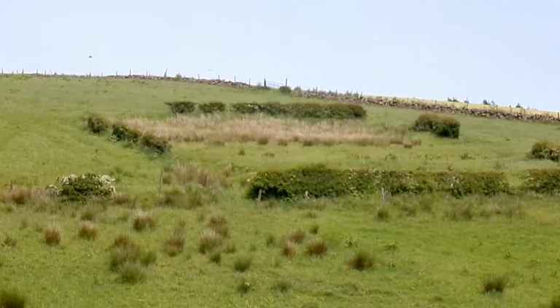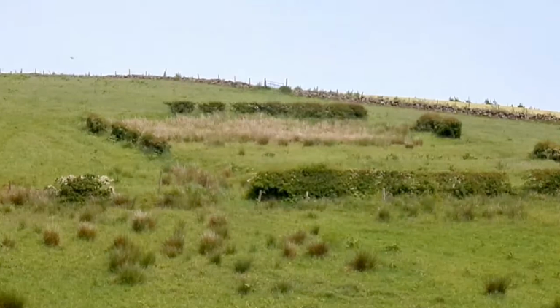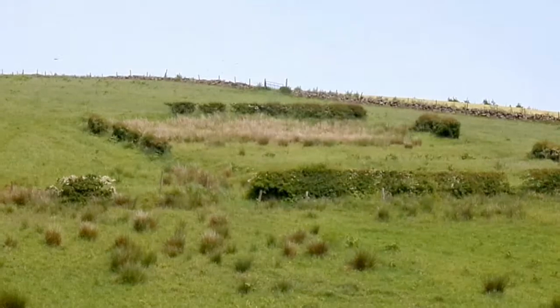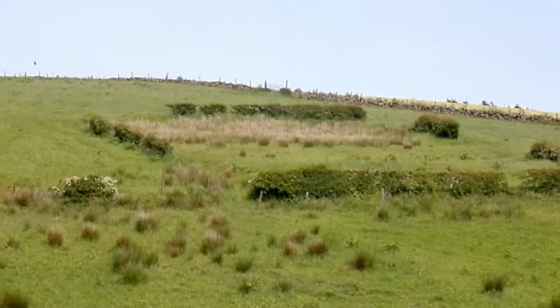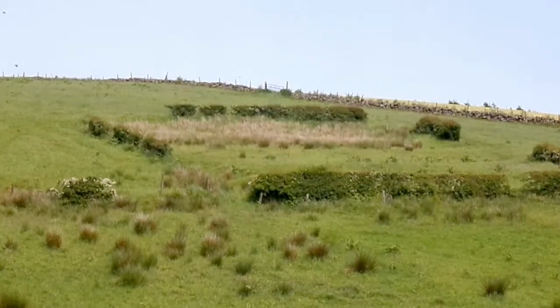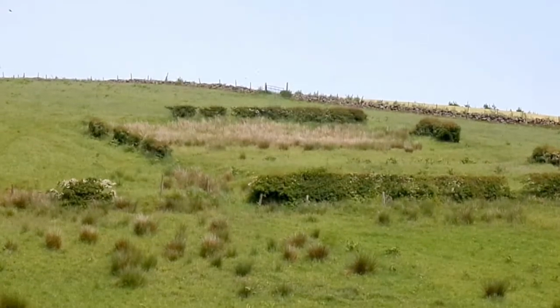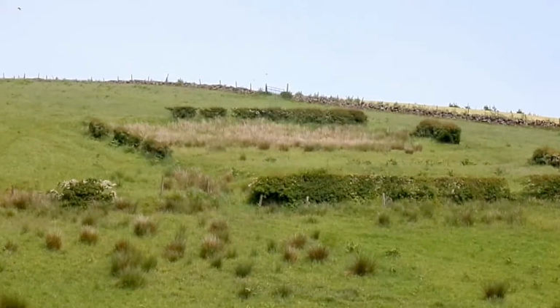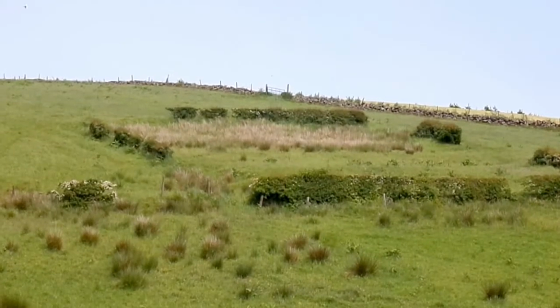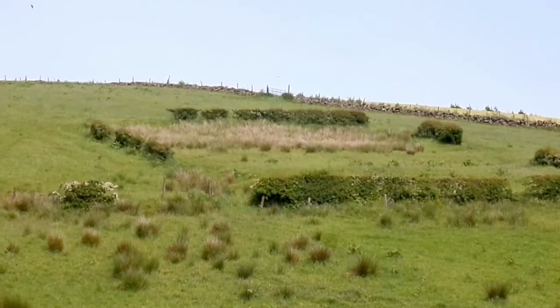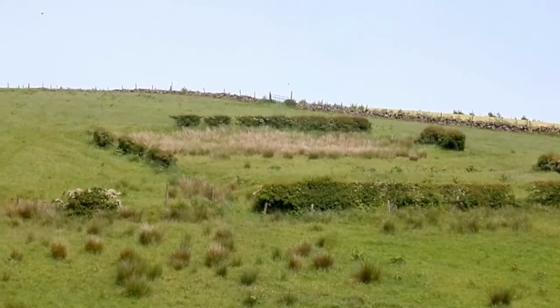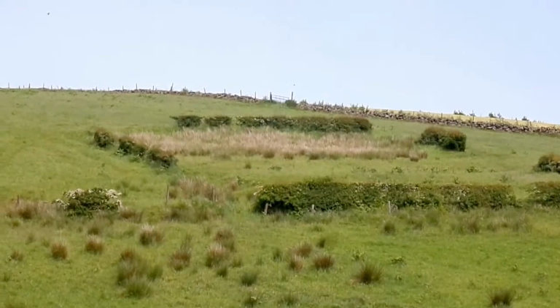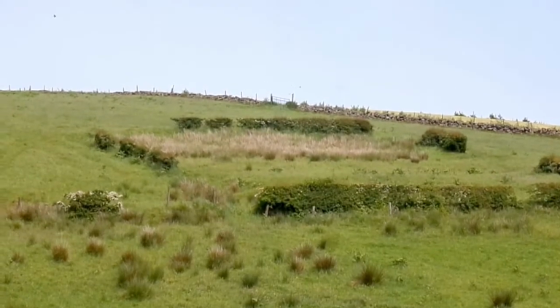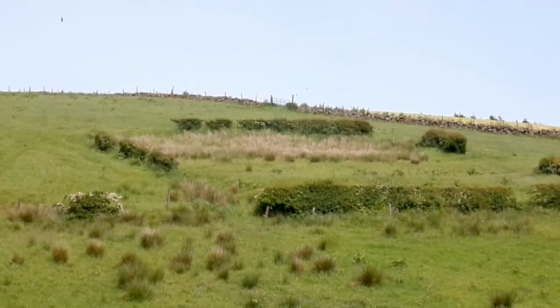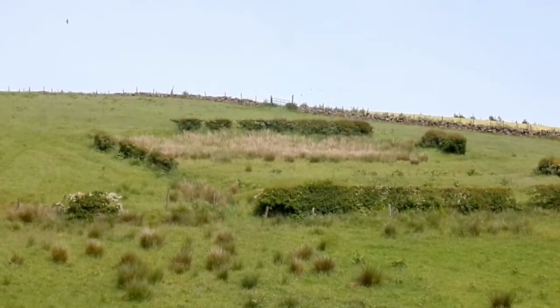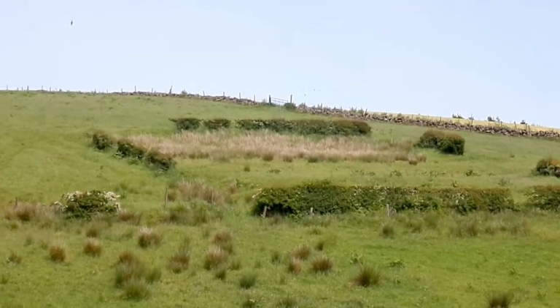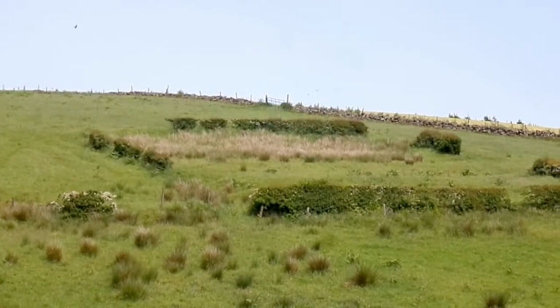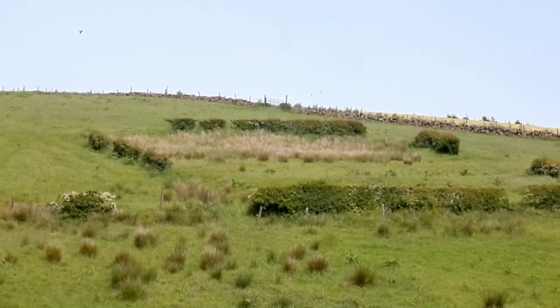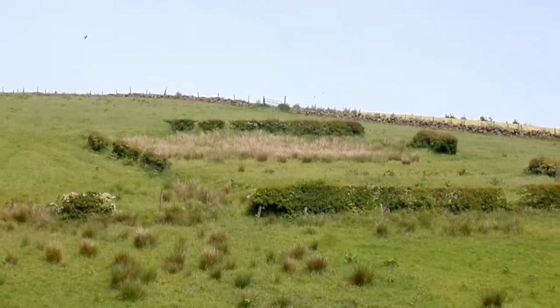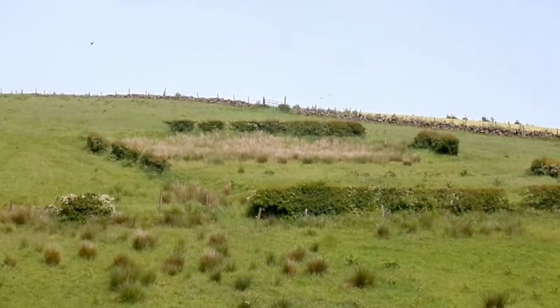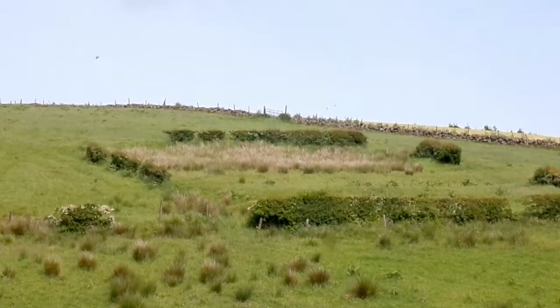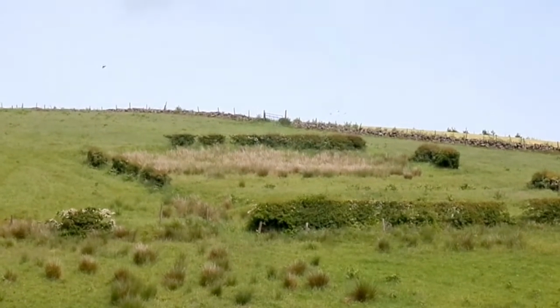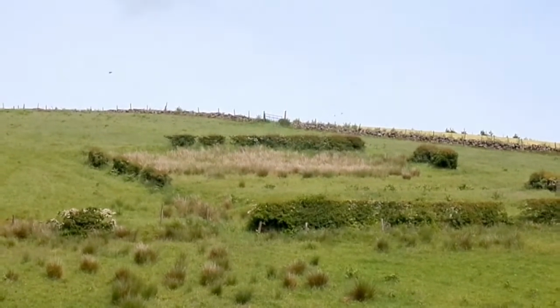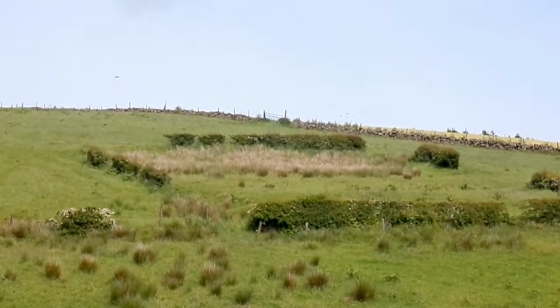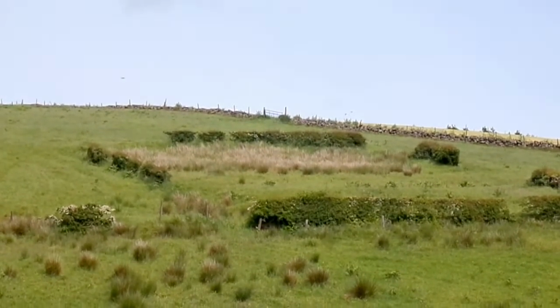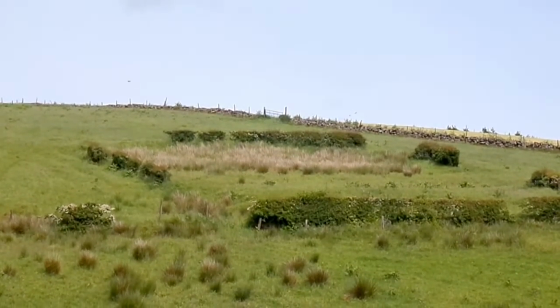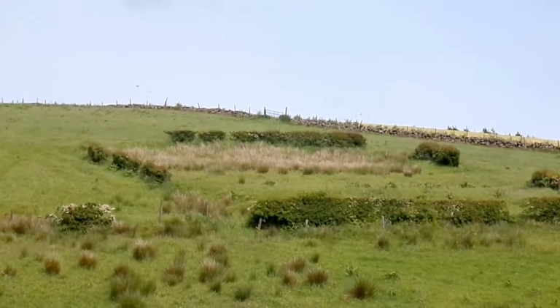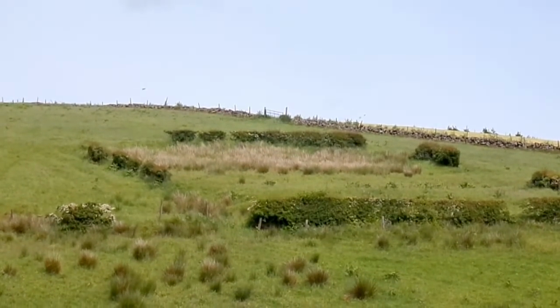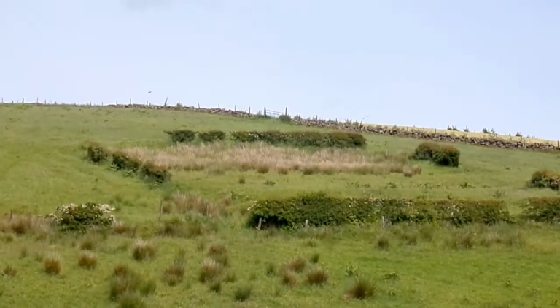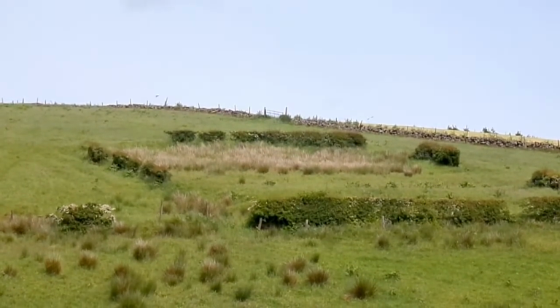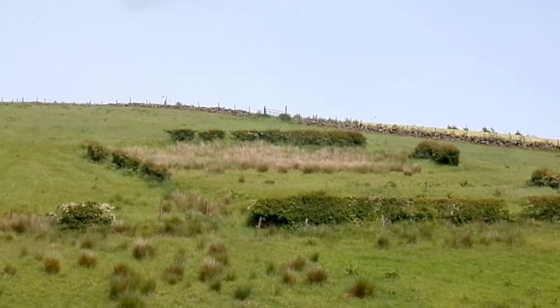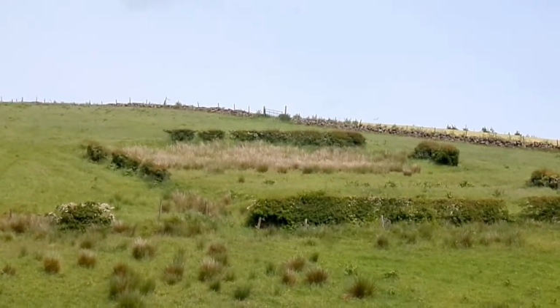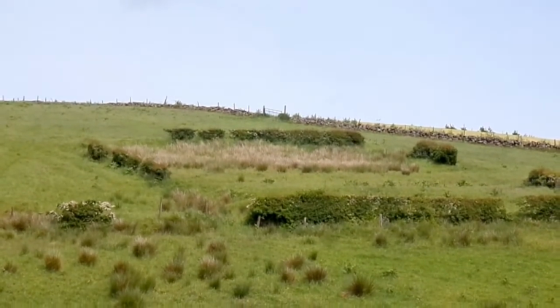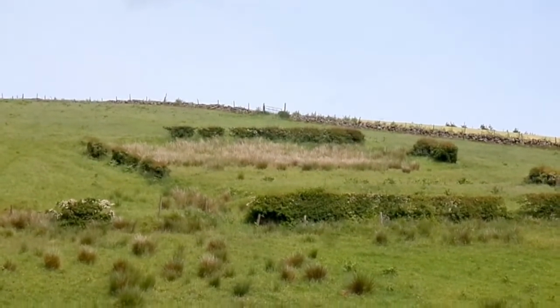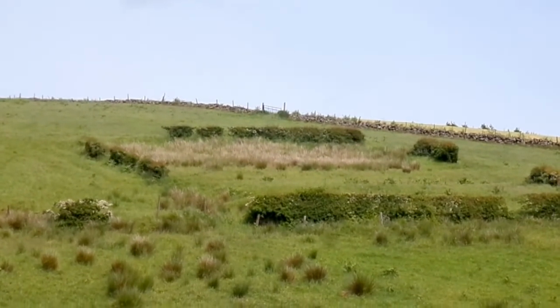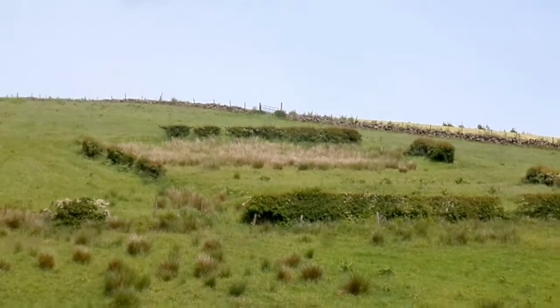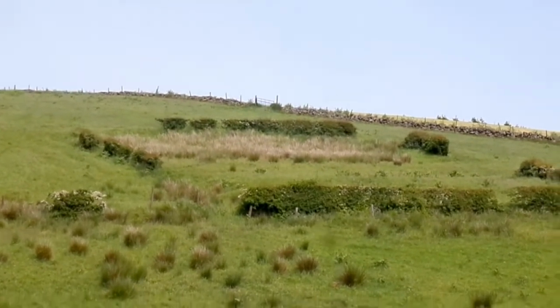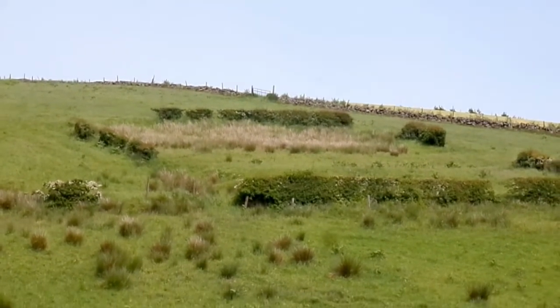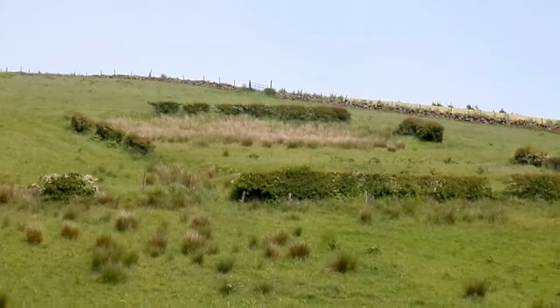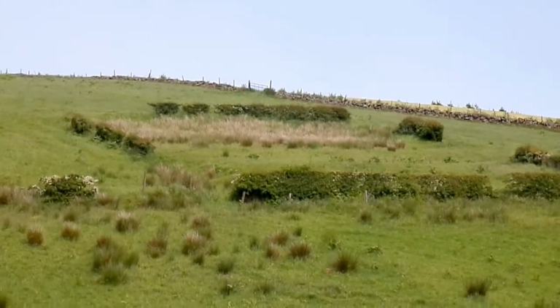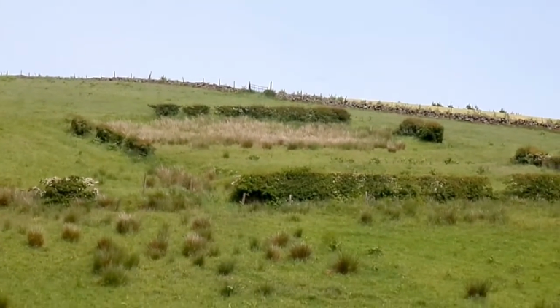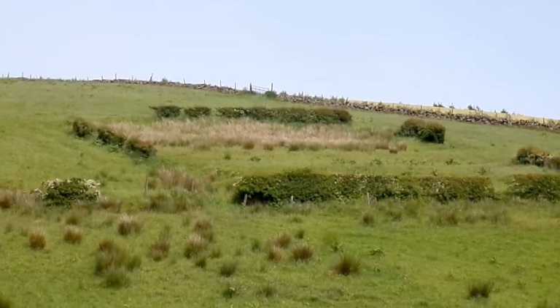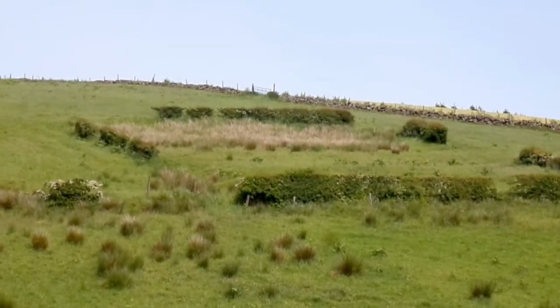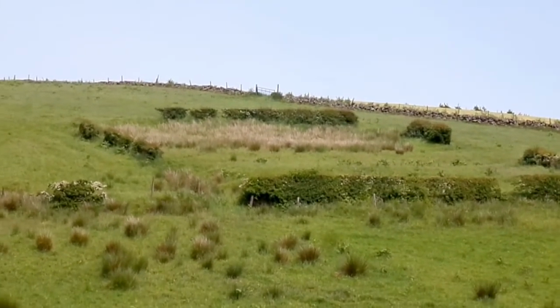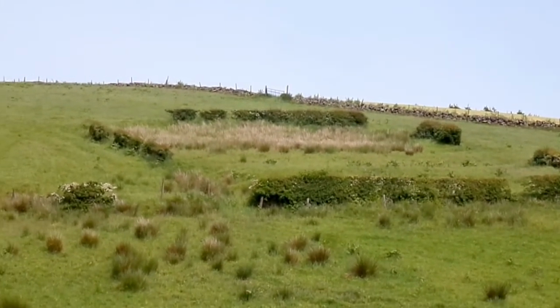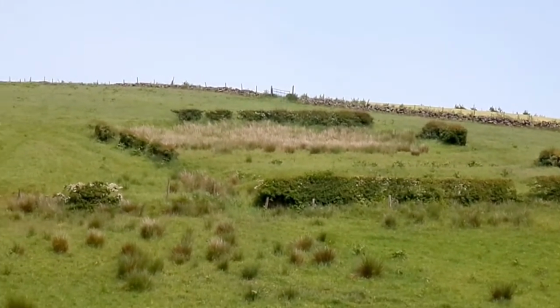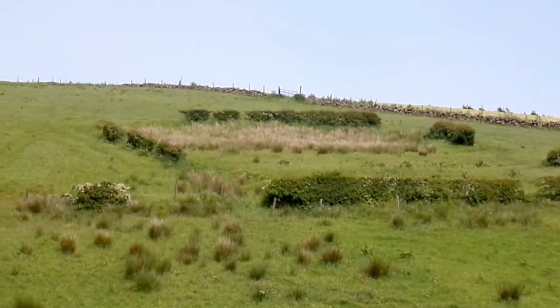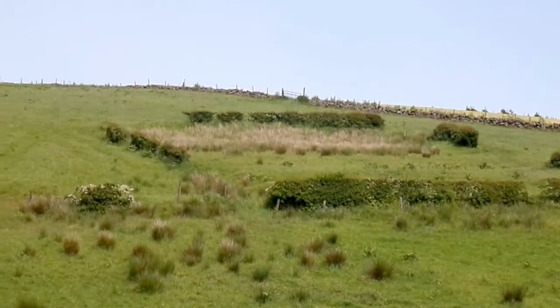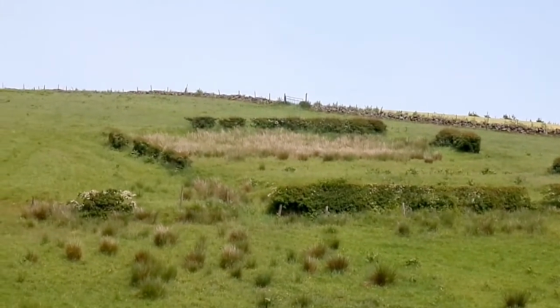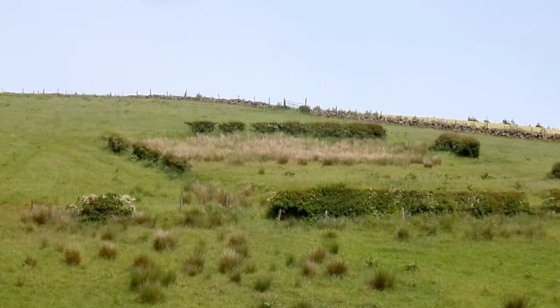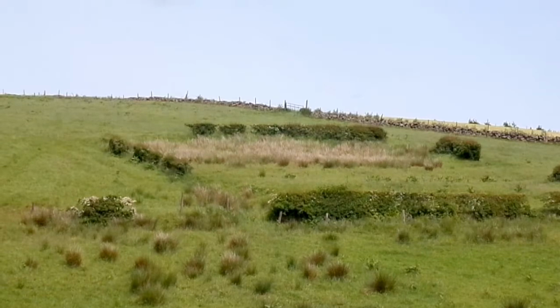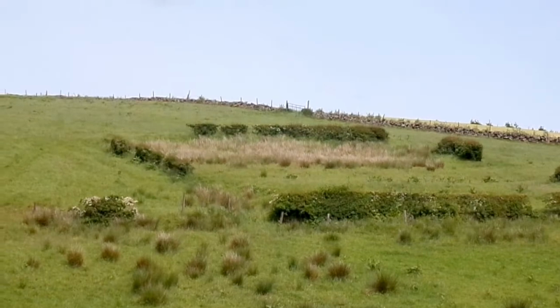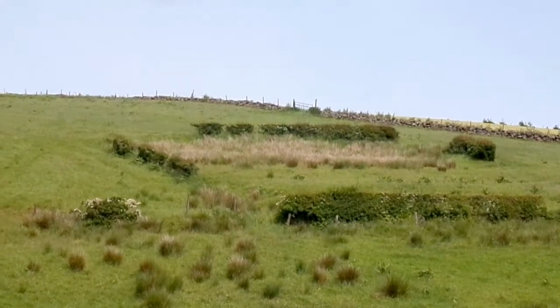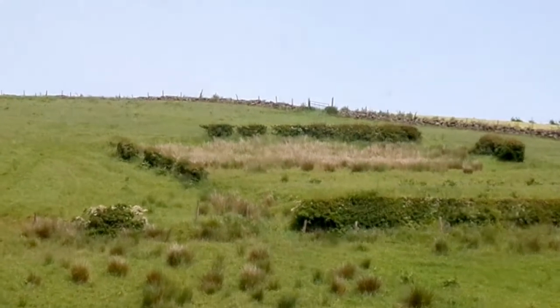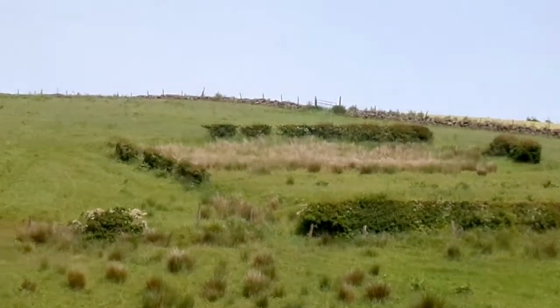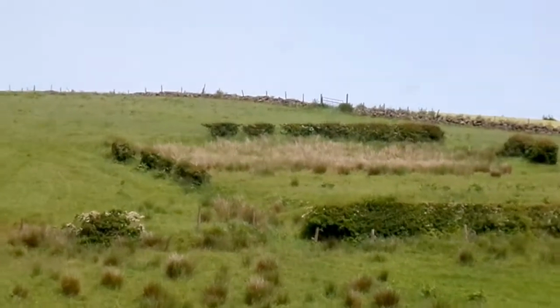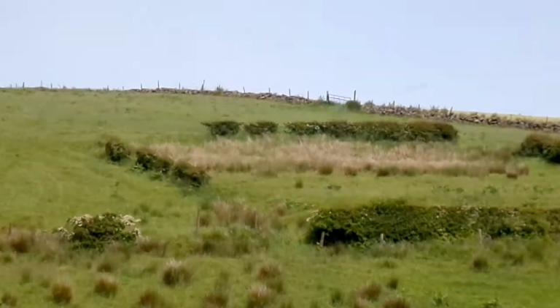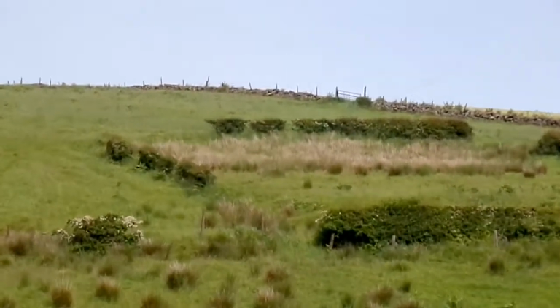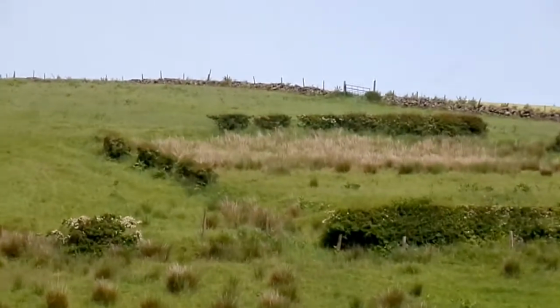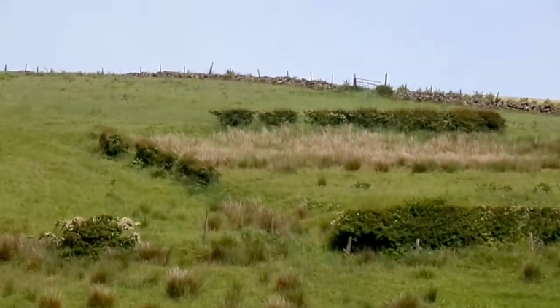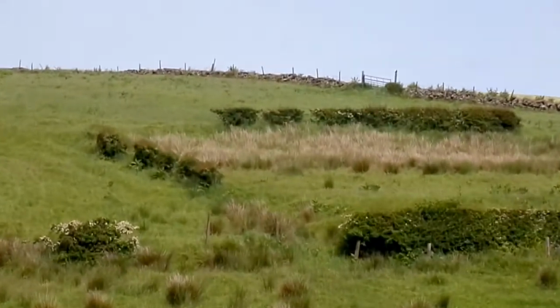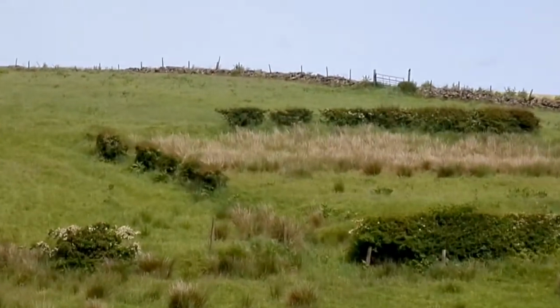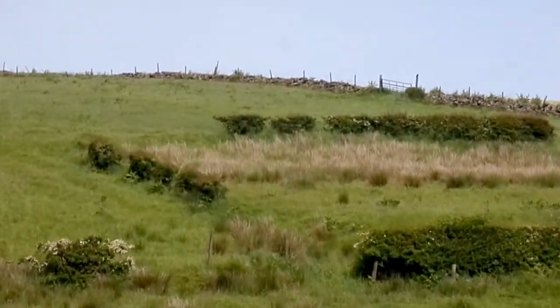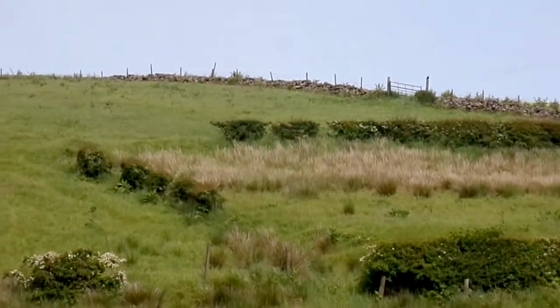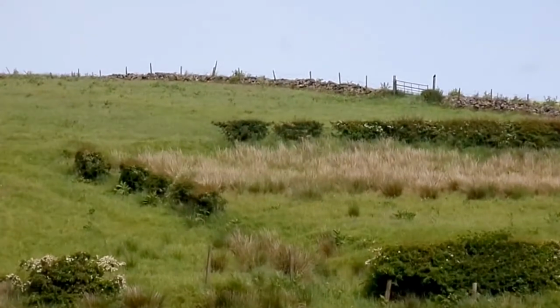This is the old Territorial Army rifle range. This is looking up towards the butts where the targets were.